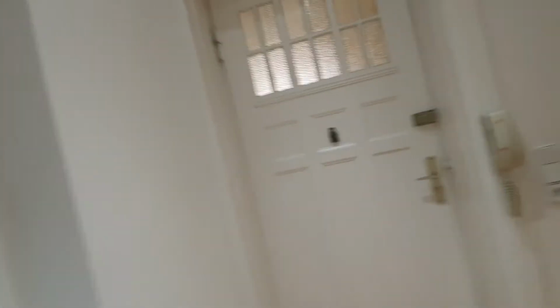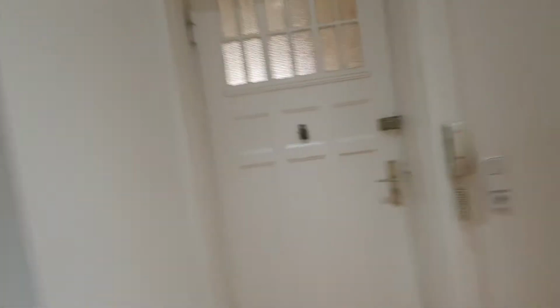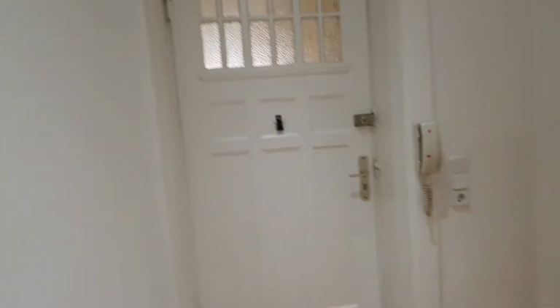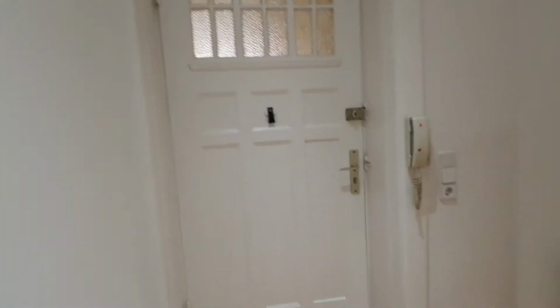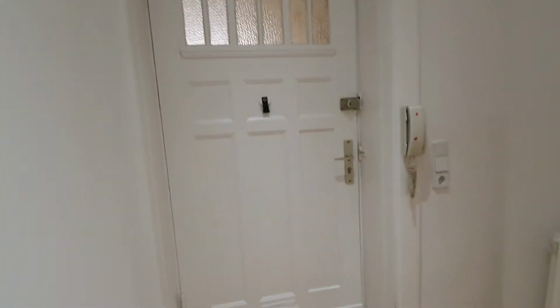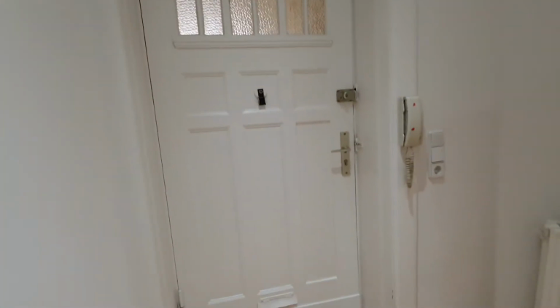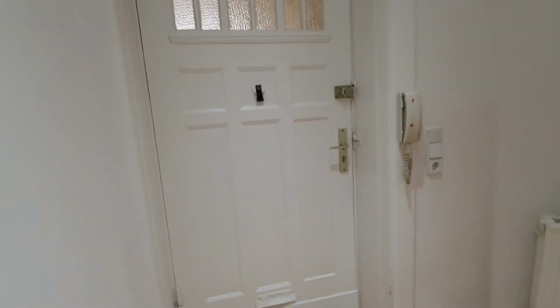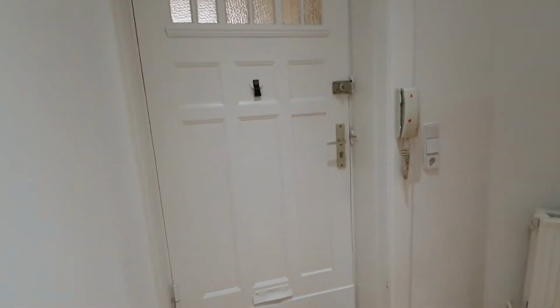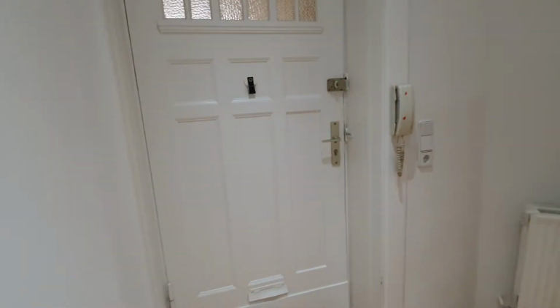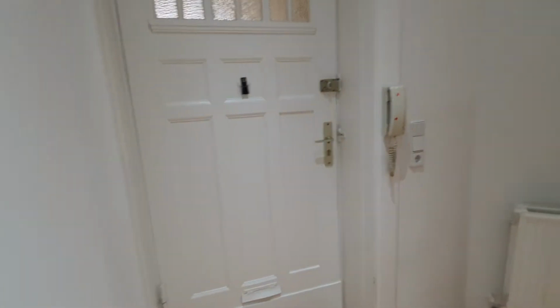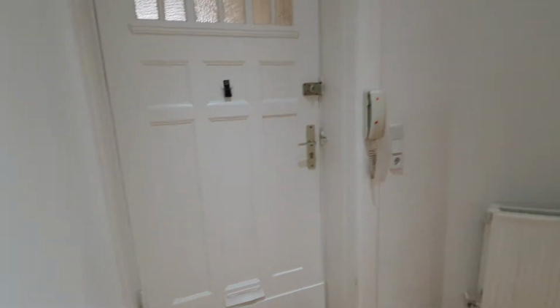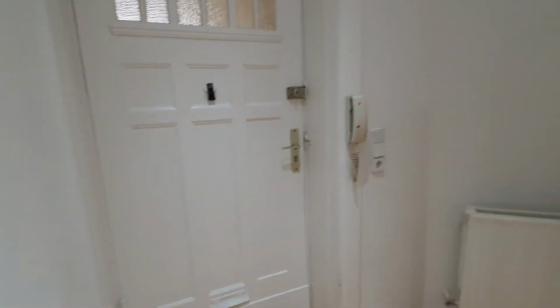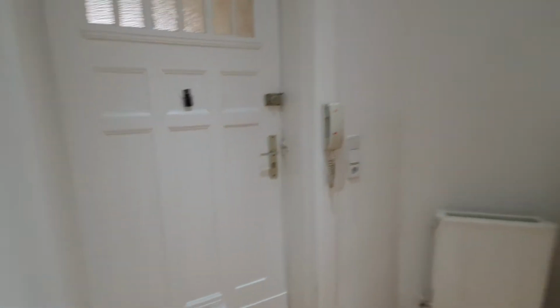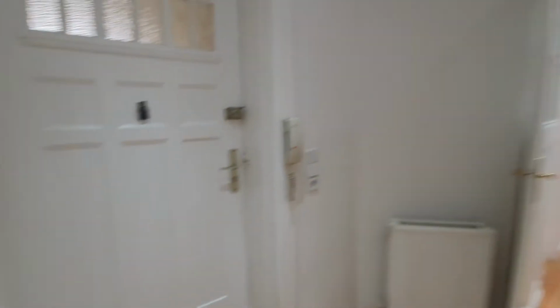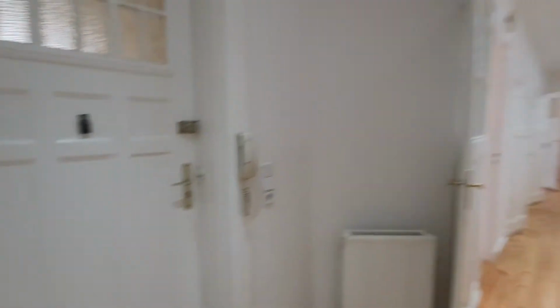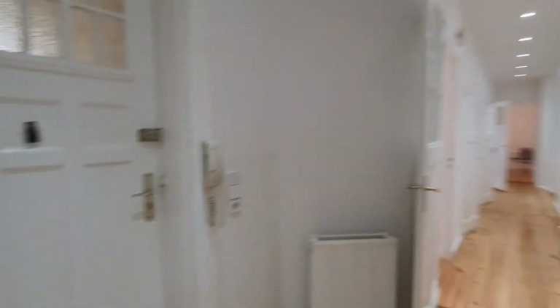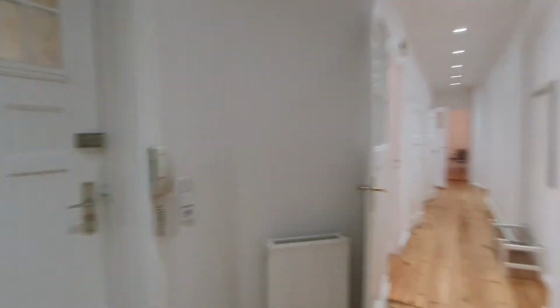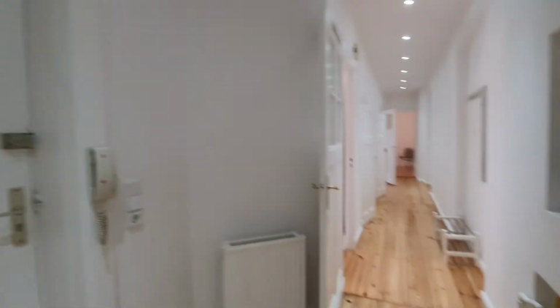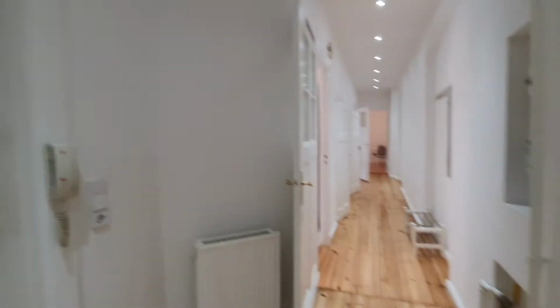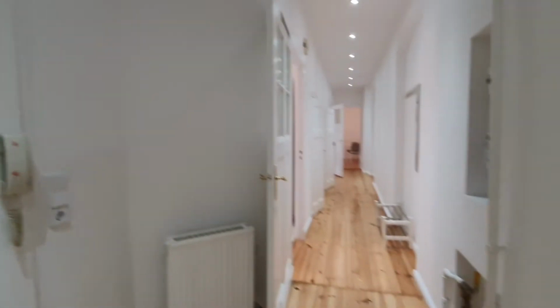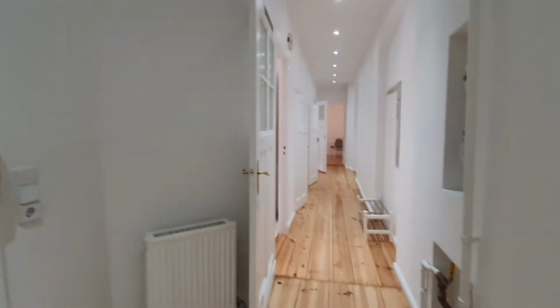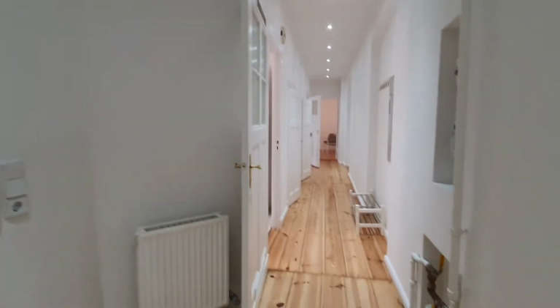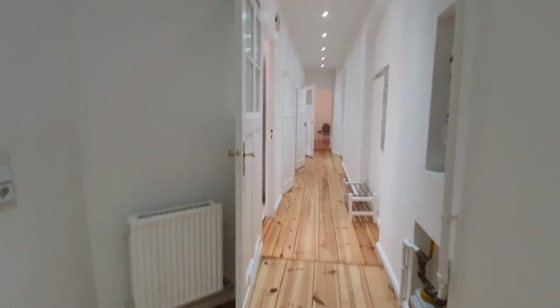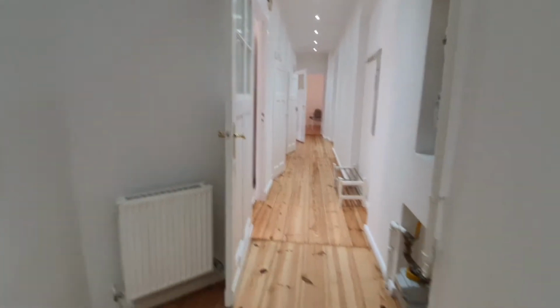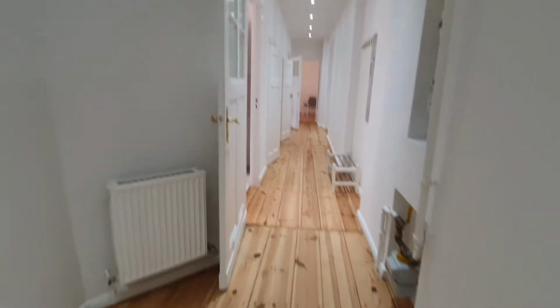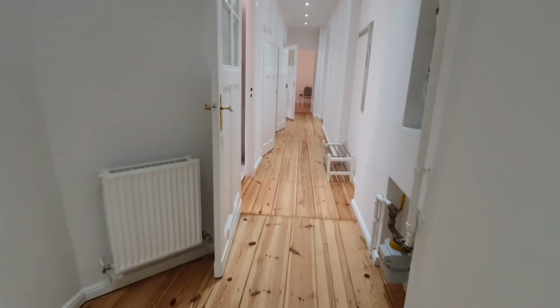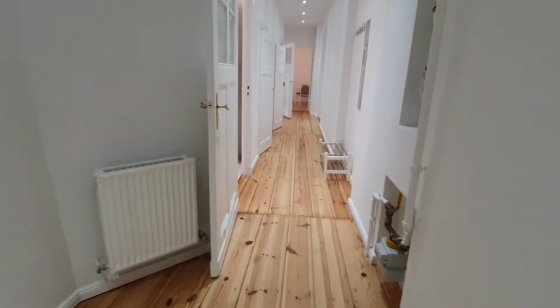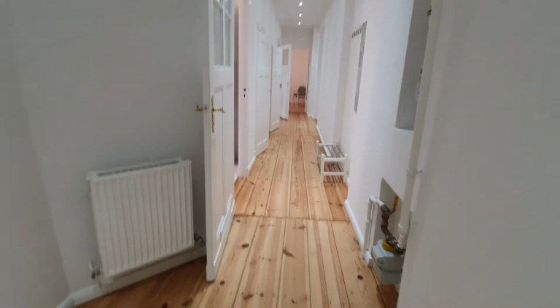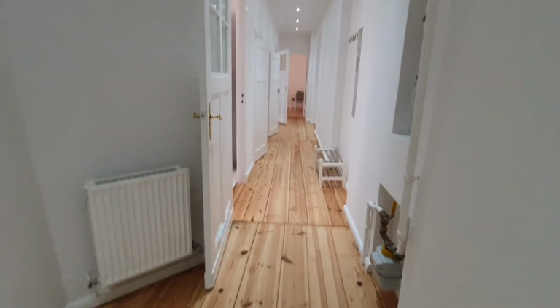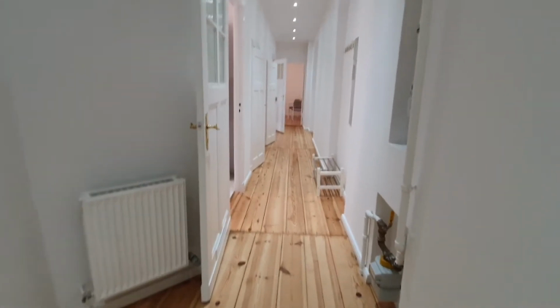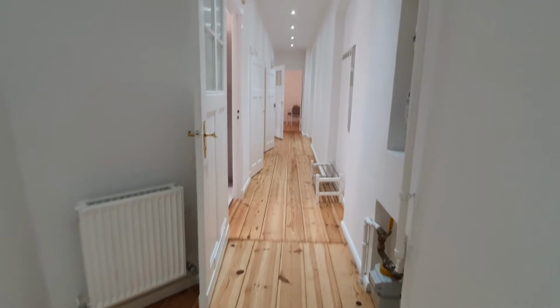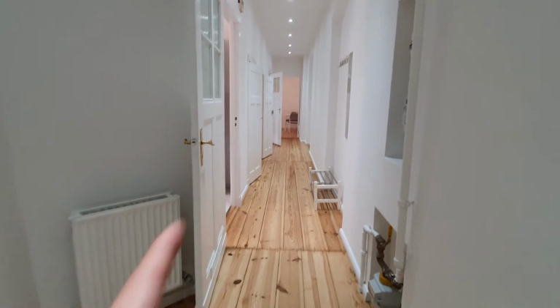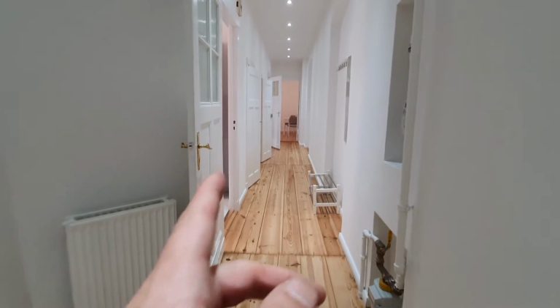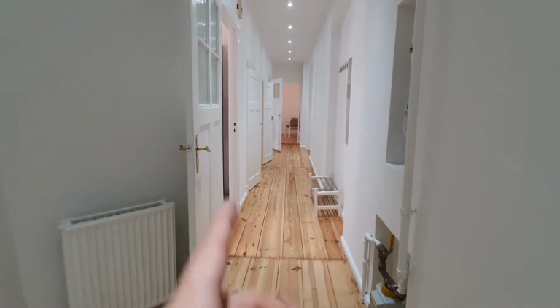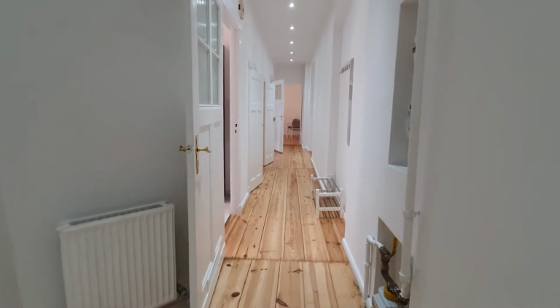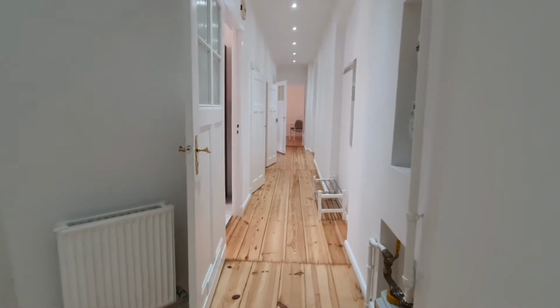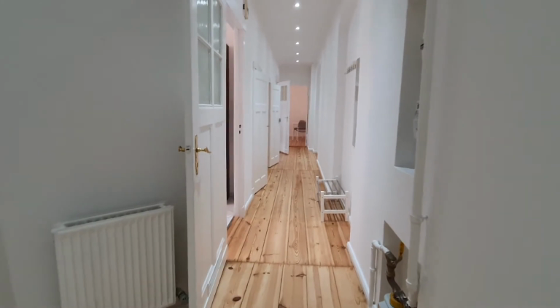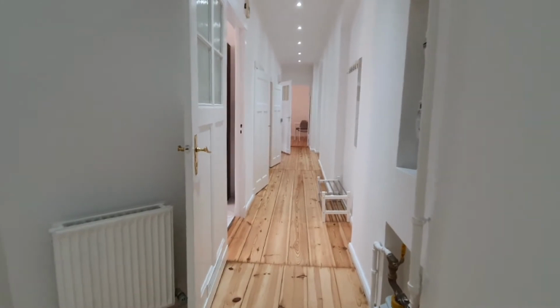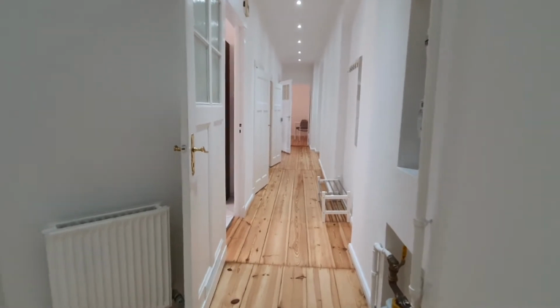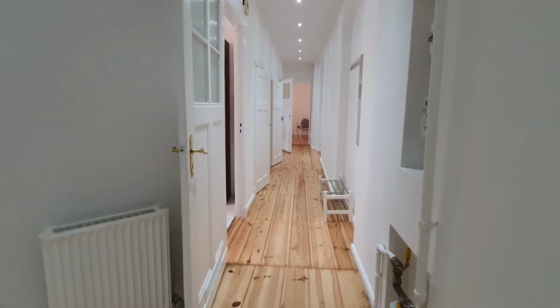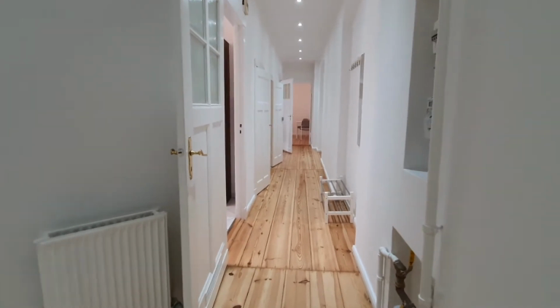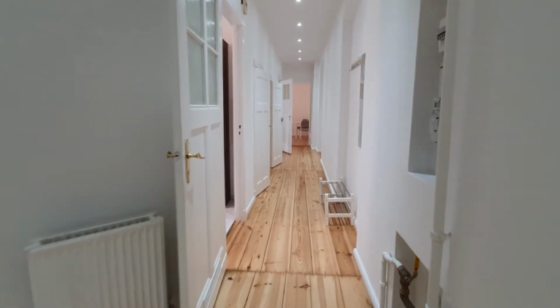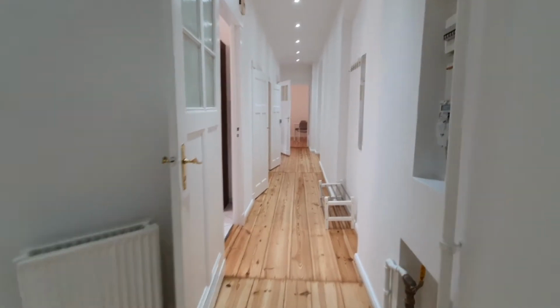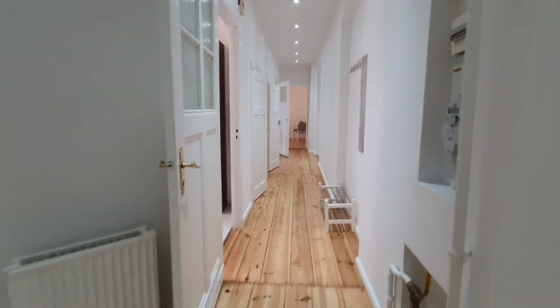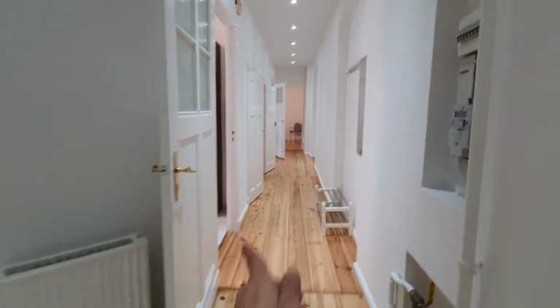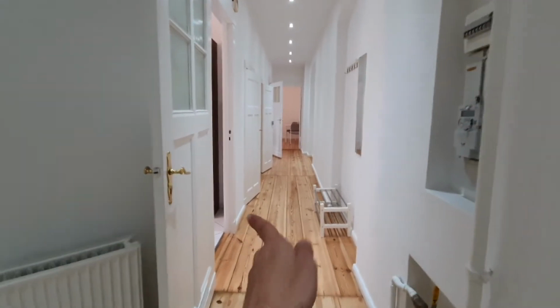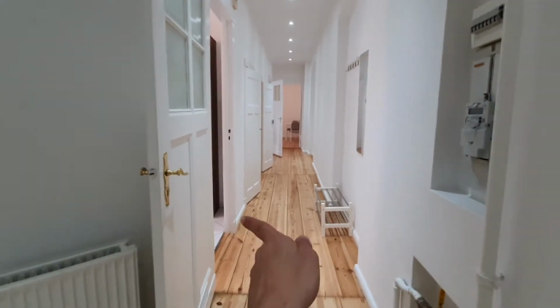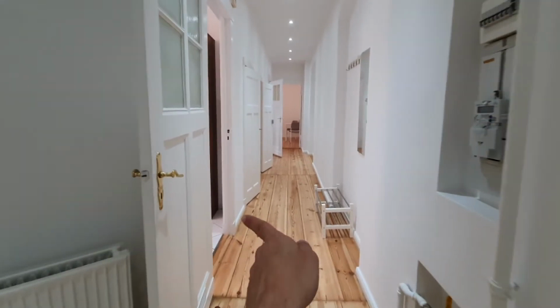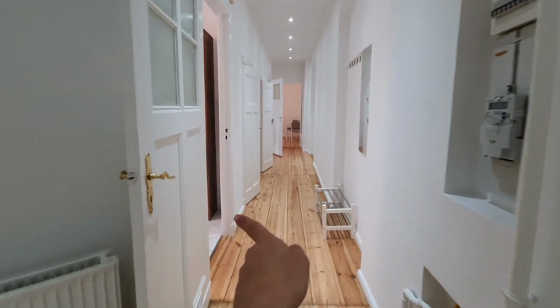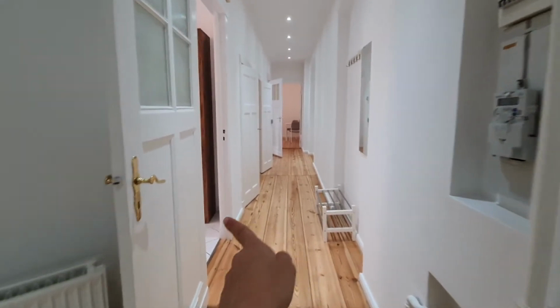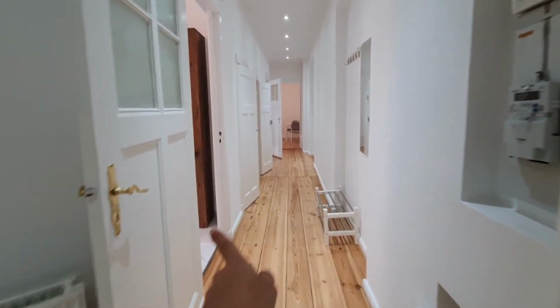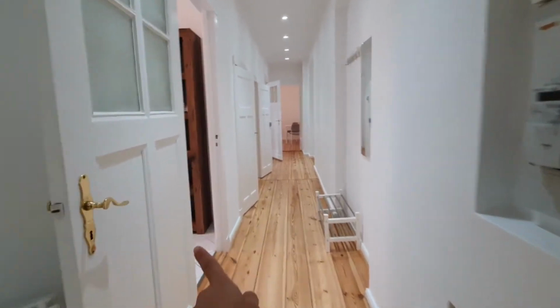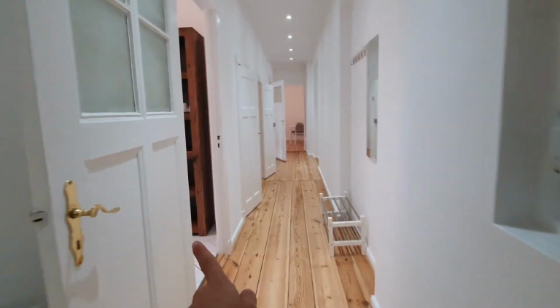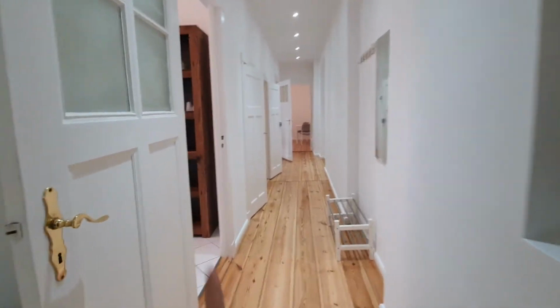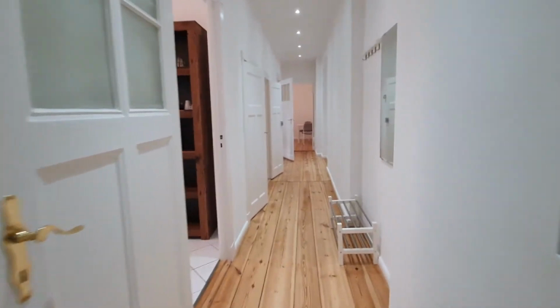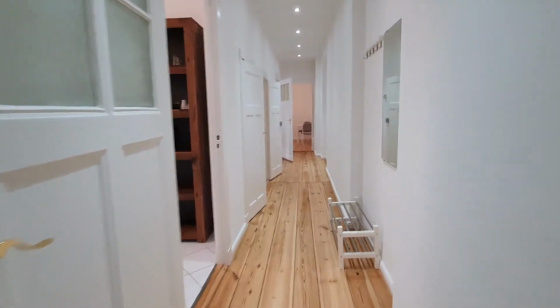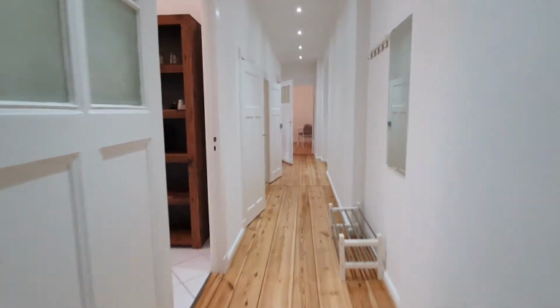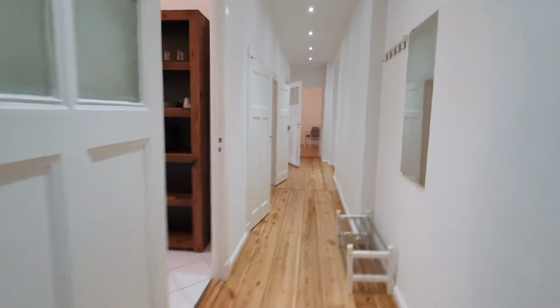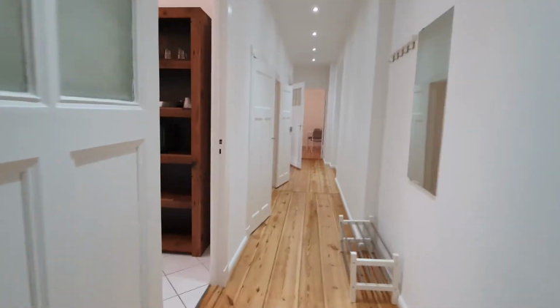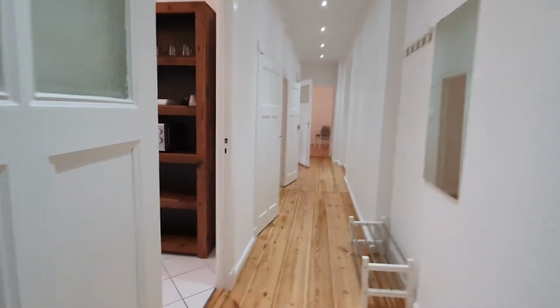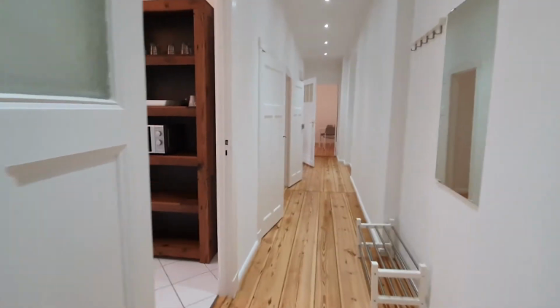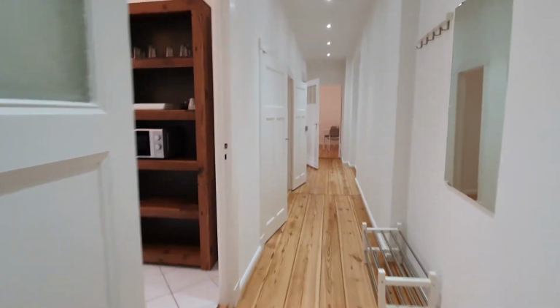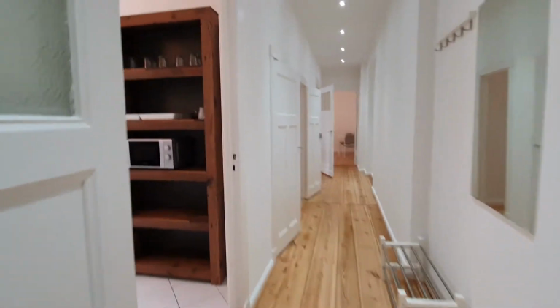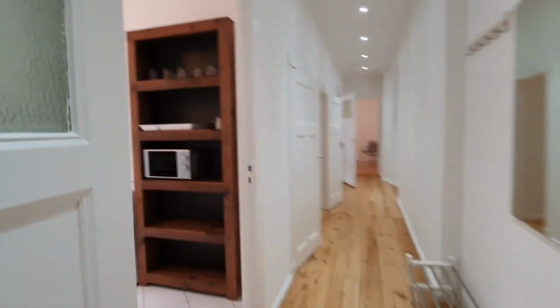Here we are — this is the main door and here we have the hallway. Here on the left you will find the kitchen.